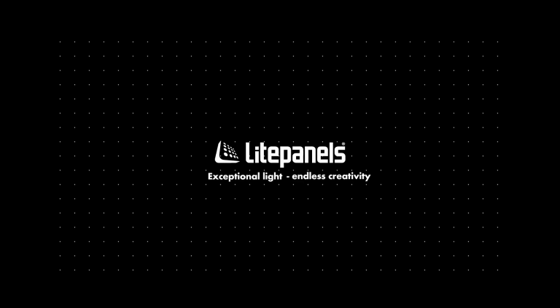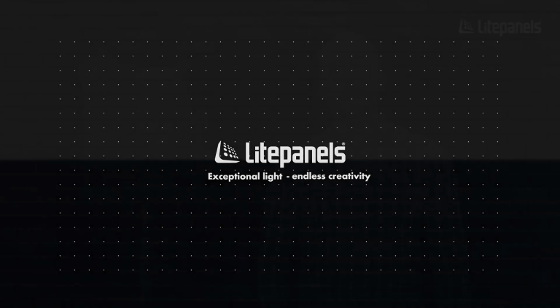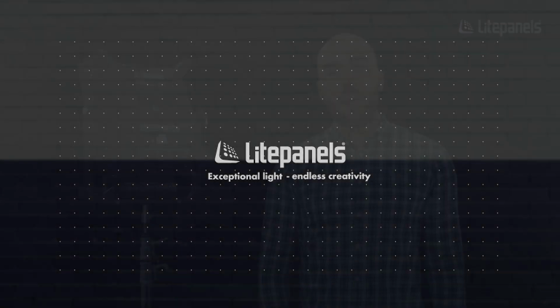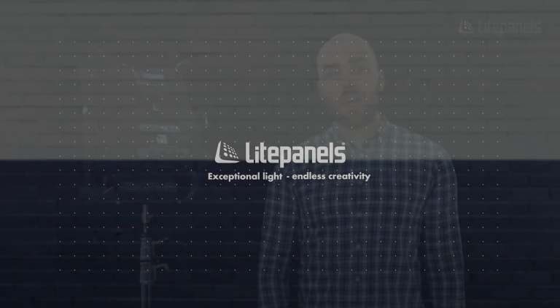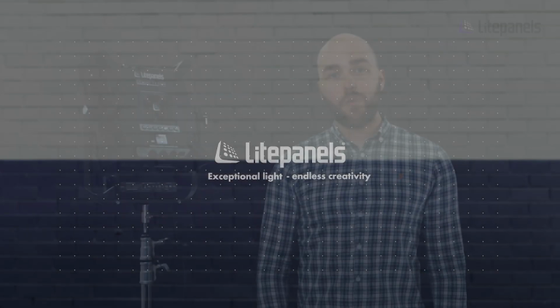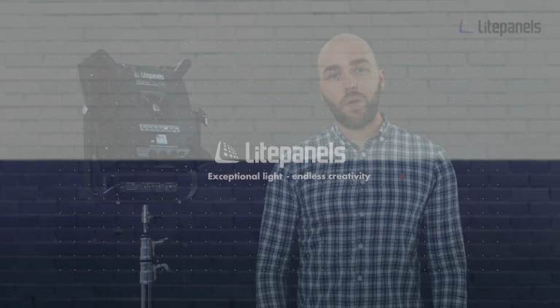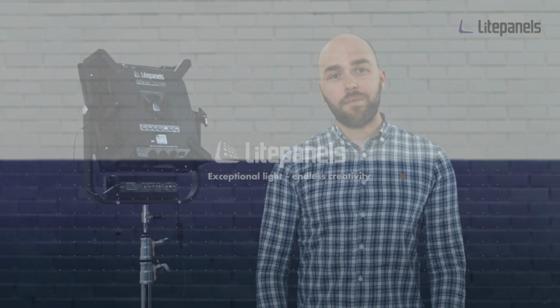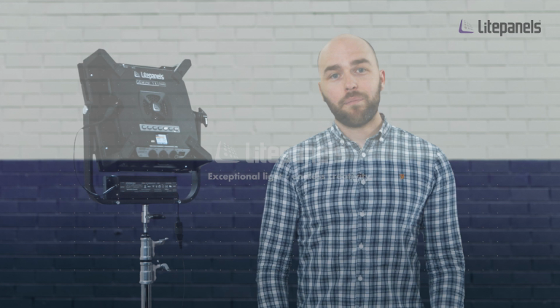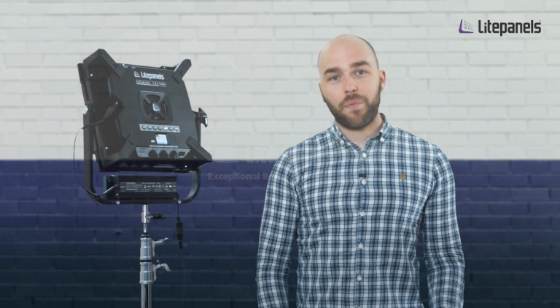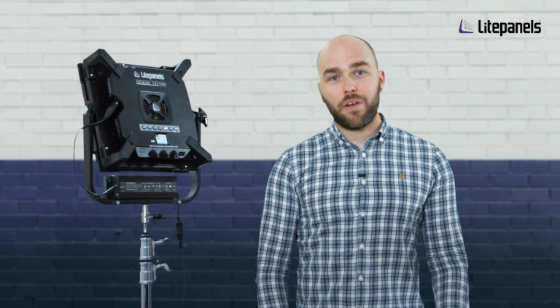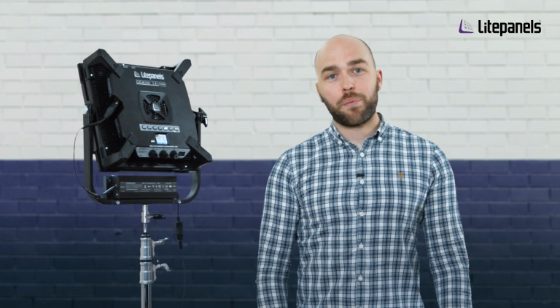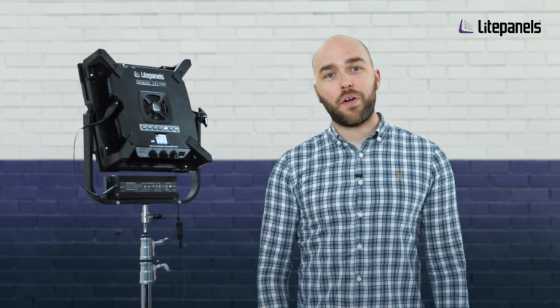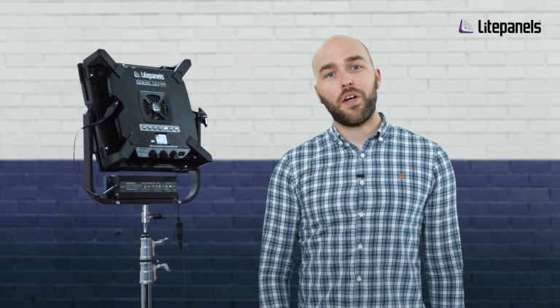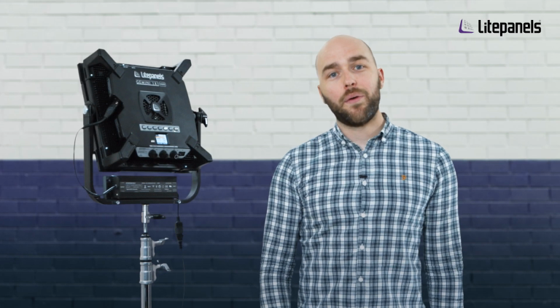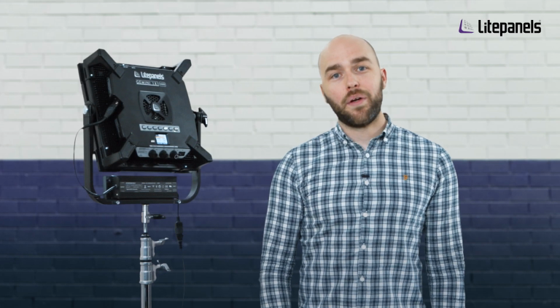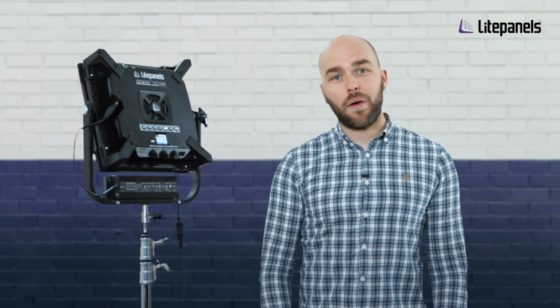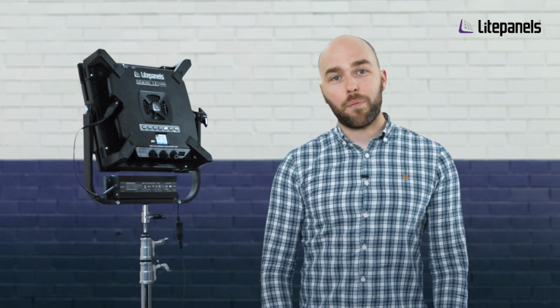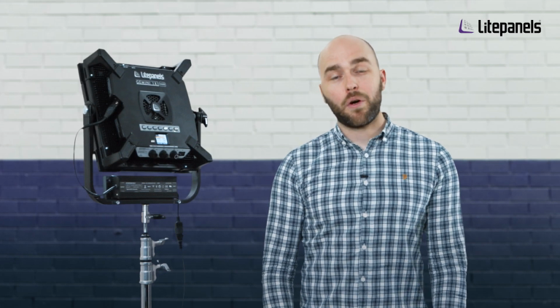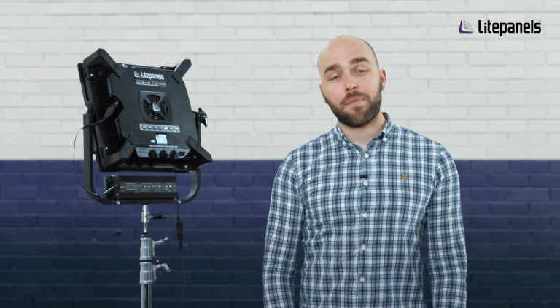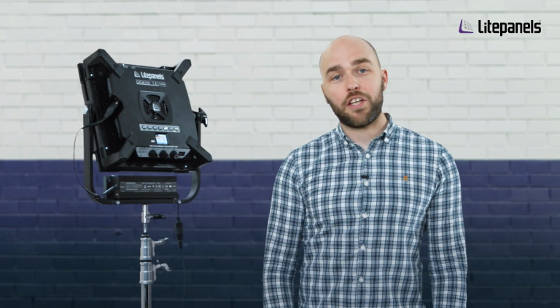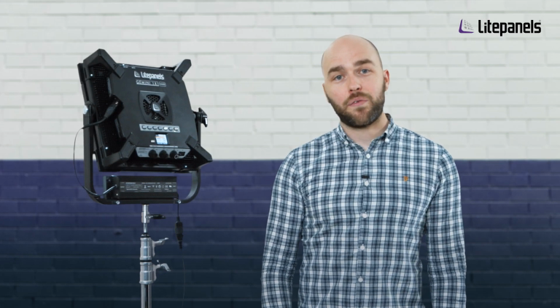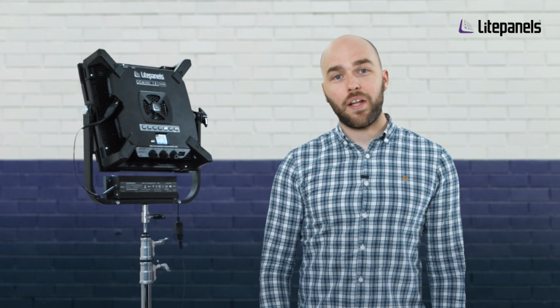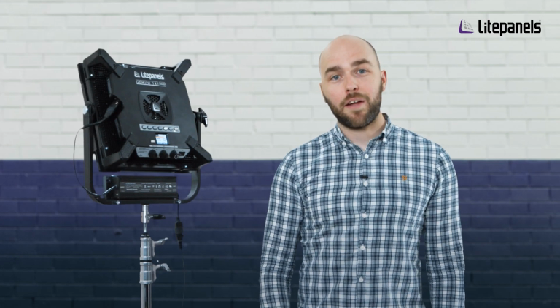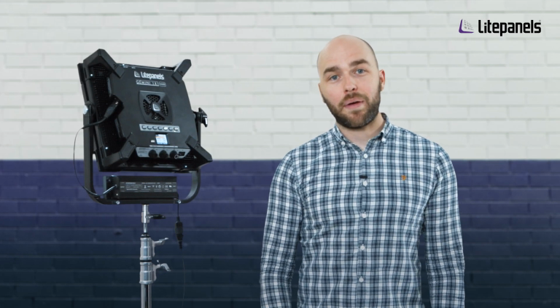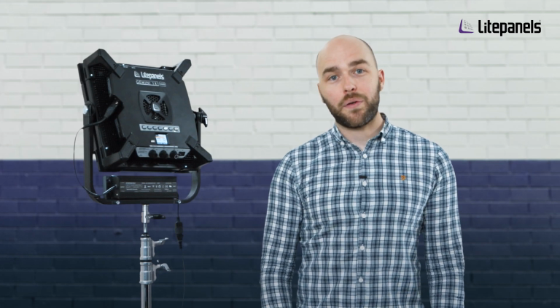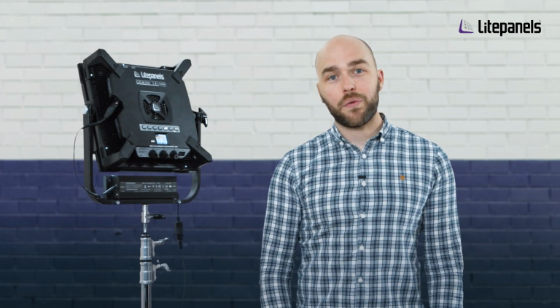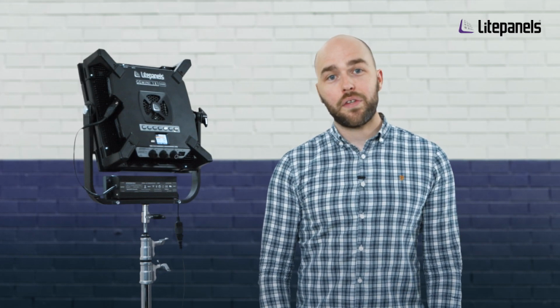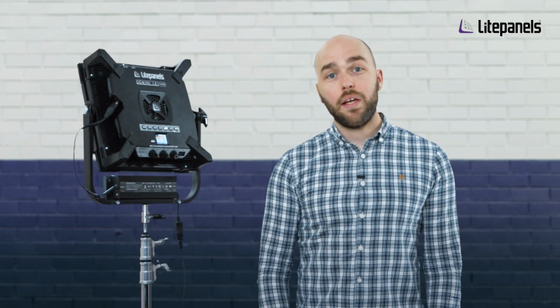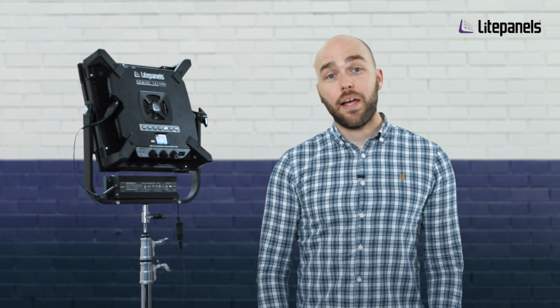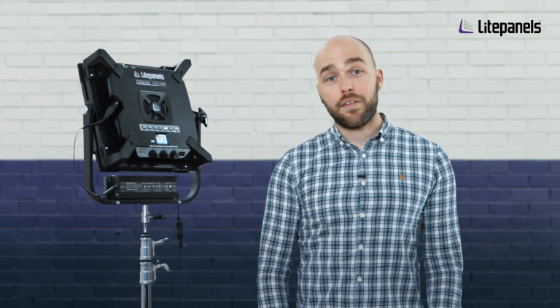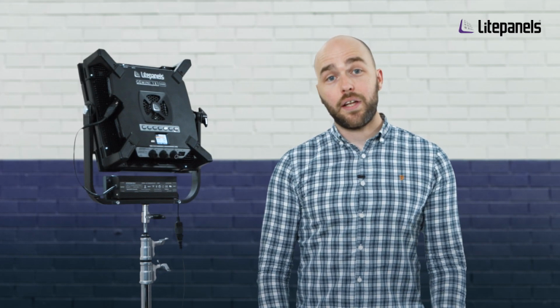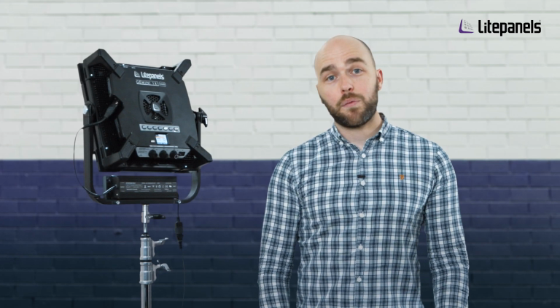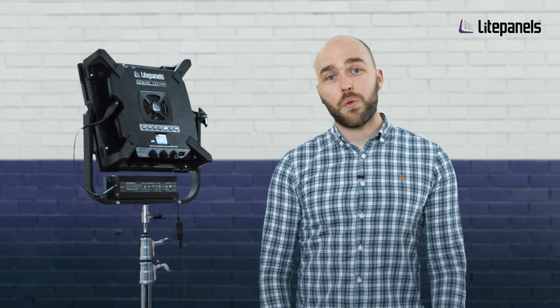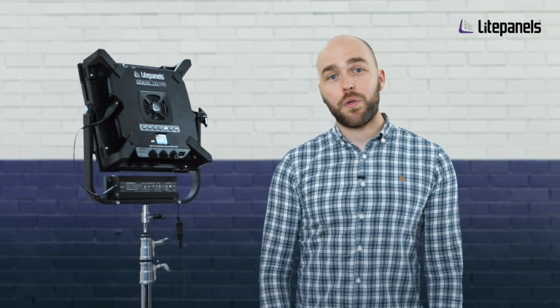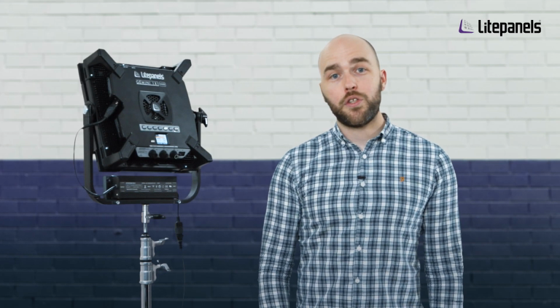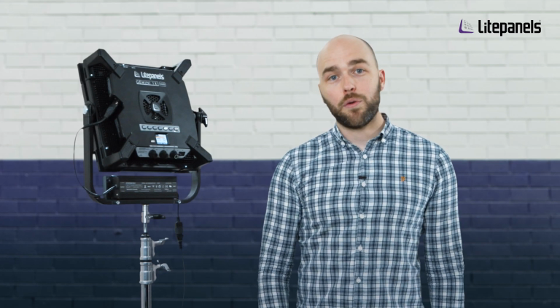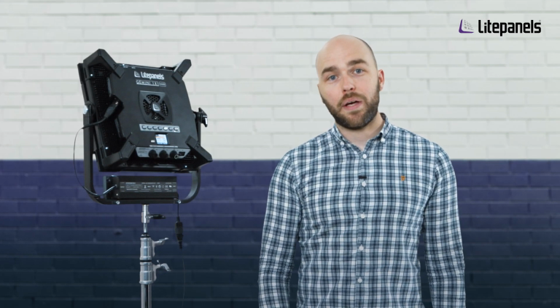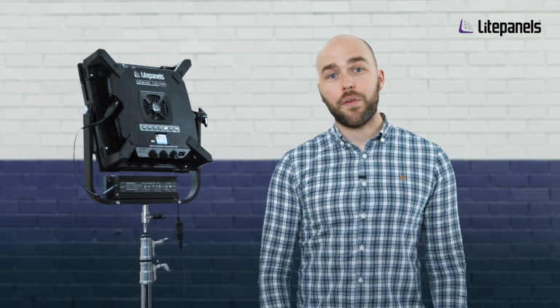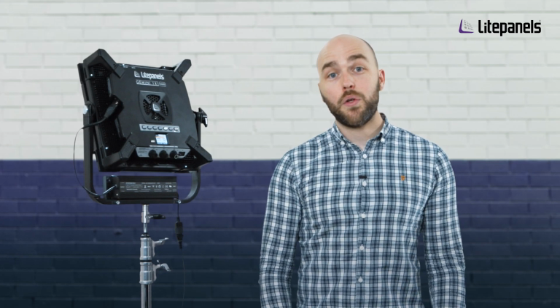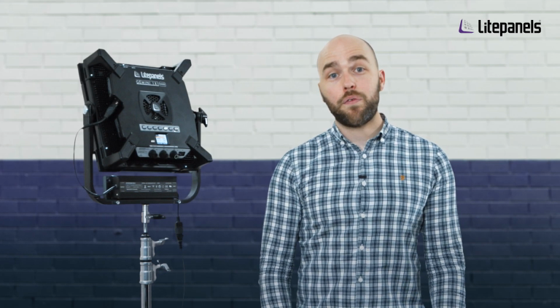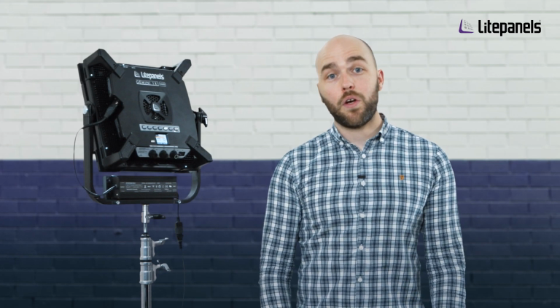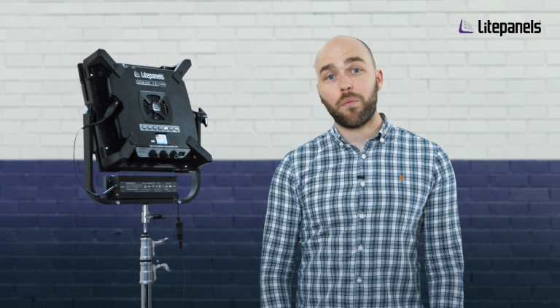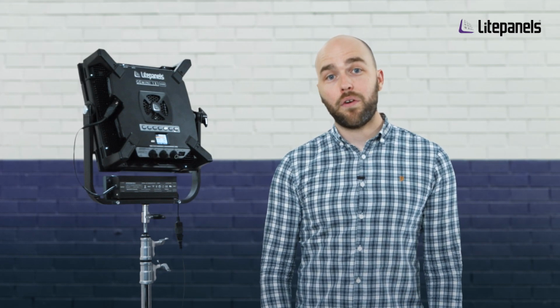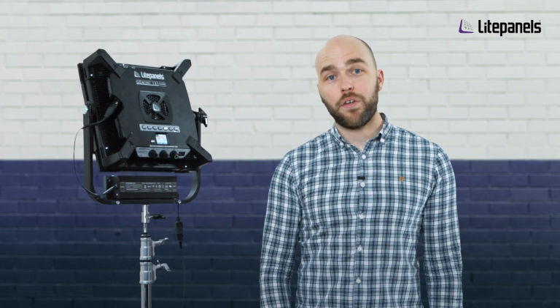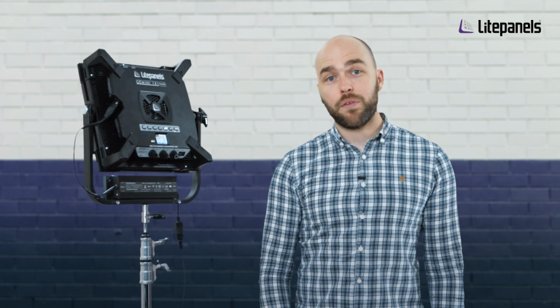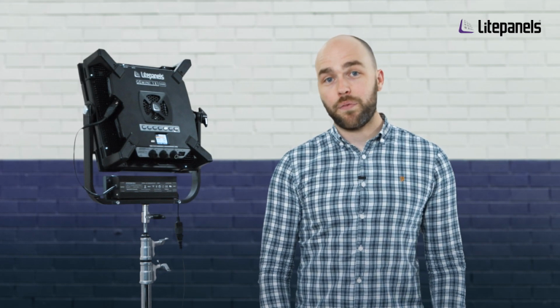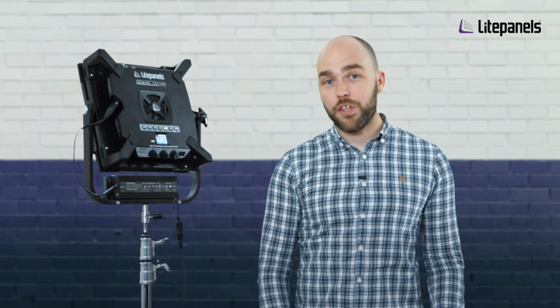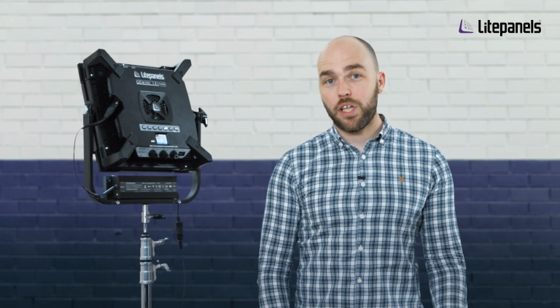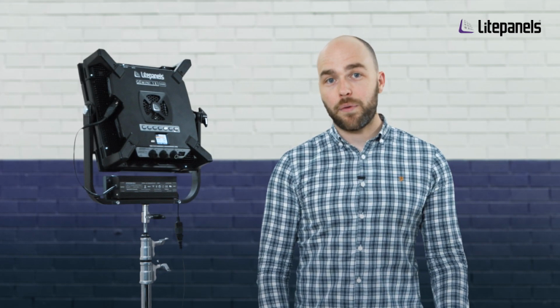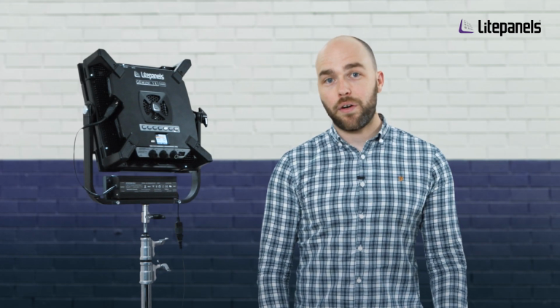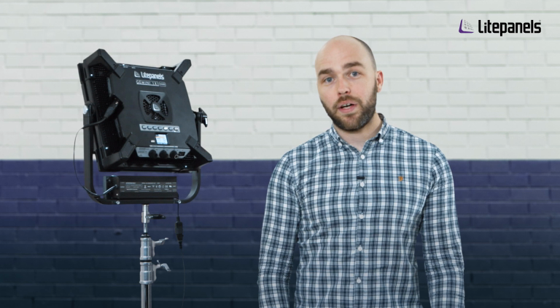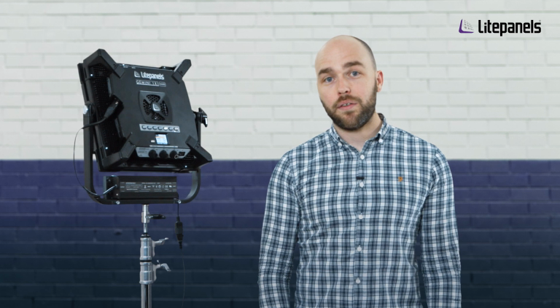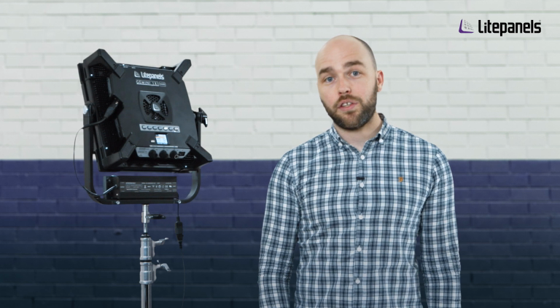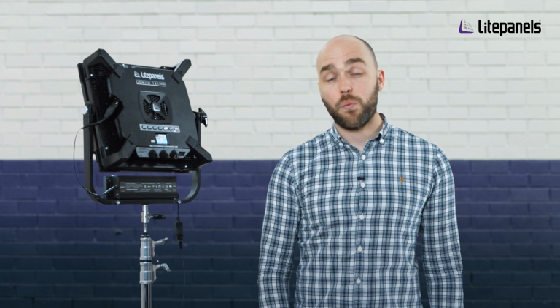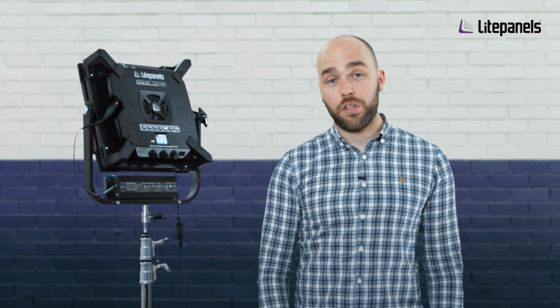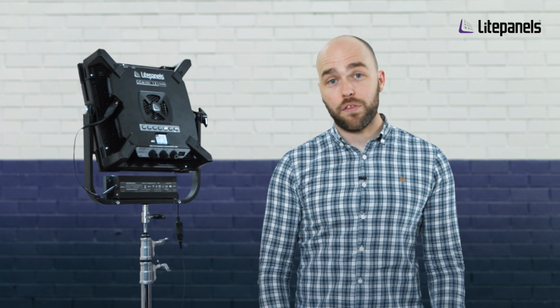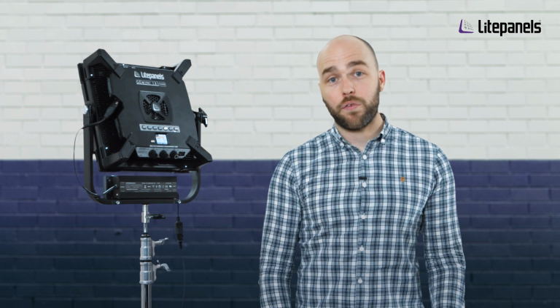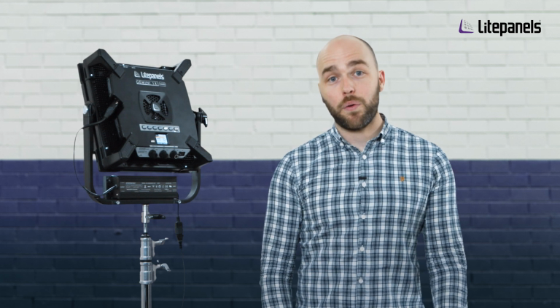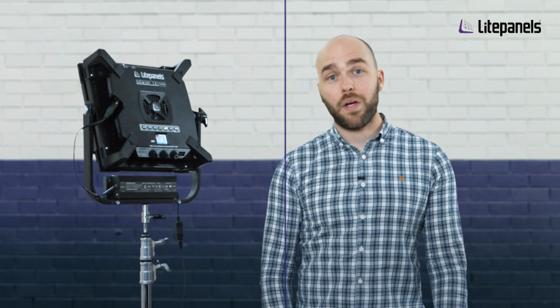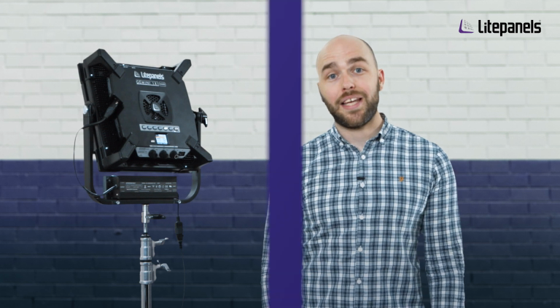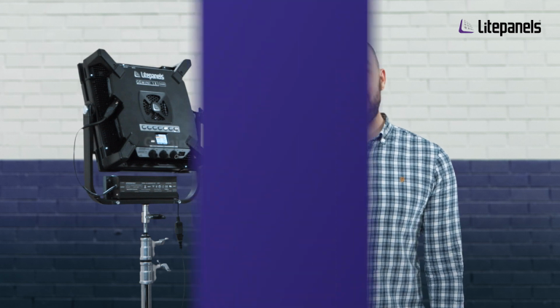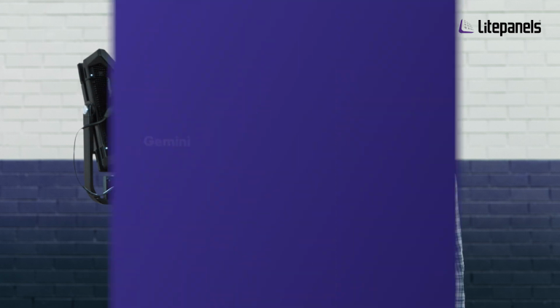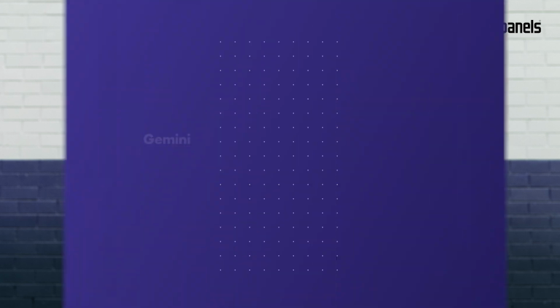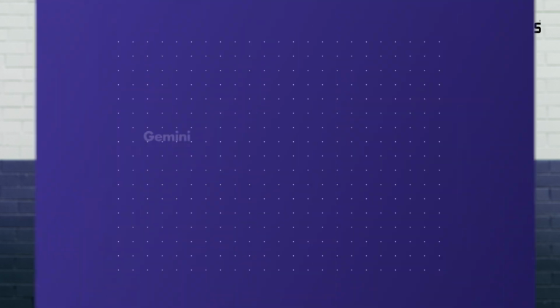Hi everyone, my name is Michael Herbert. I'm the Product Manager for Live Panels and today I'm talking to you about the new firmware revision for the Gemini range, which is firmware E1.